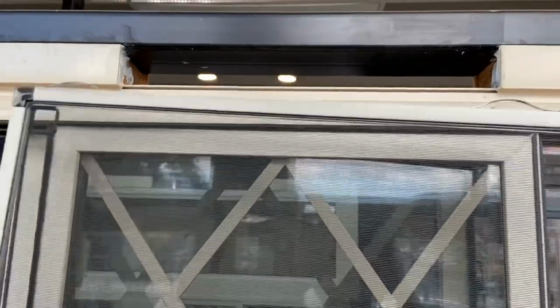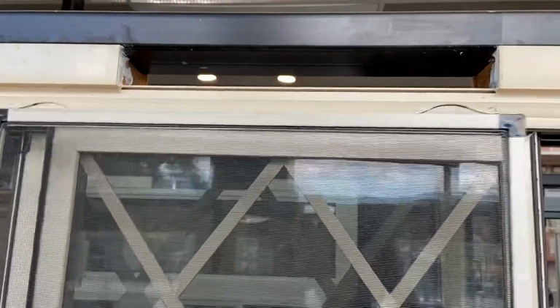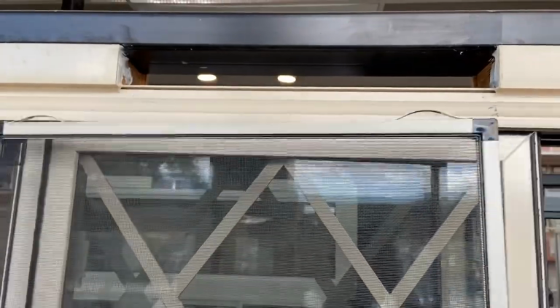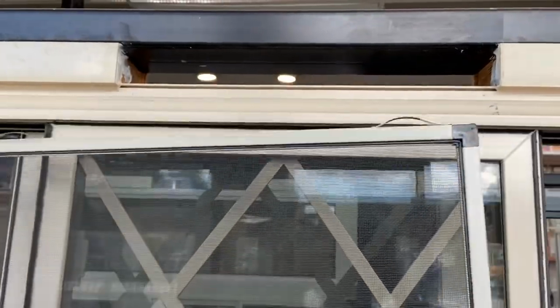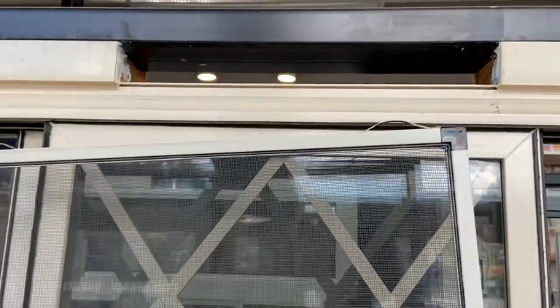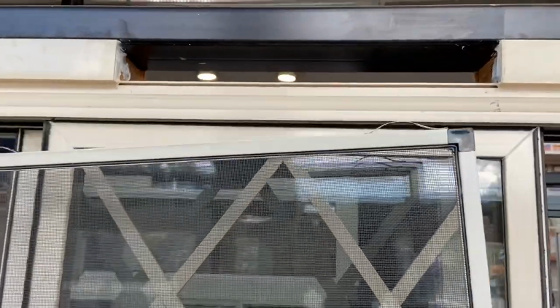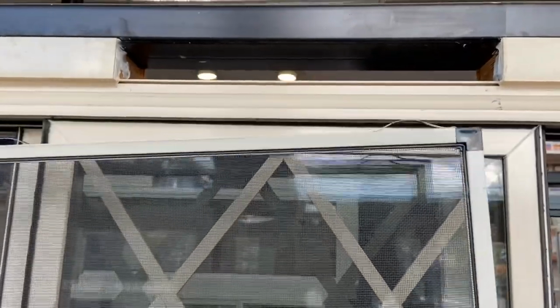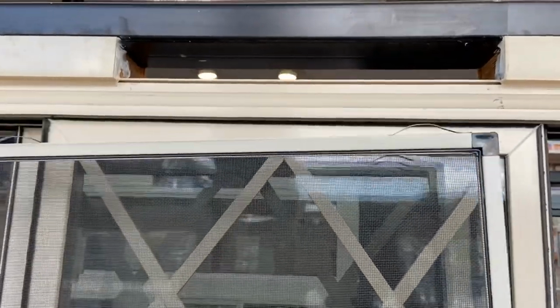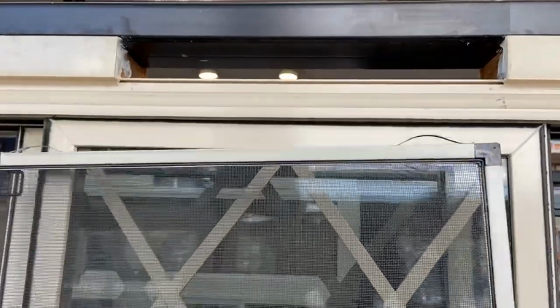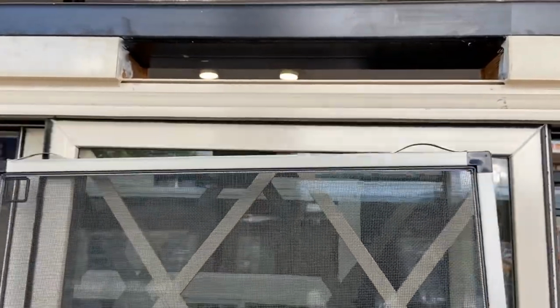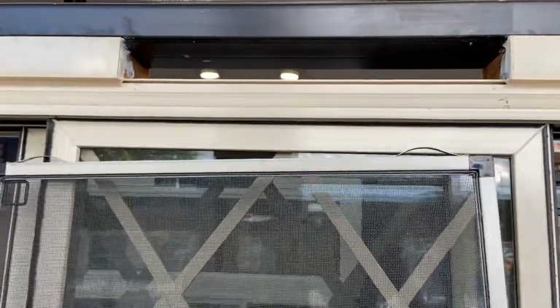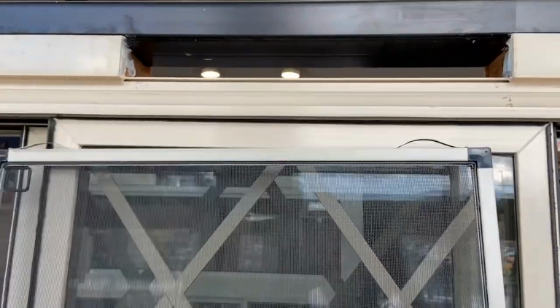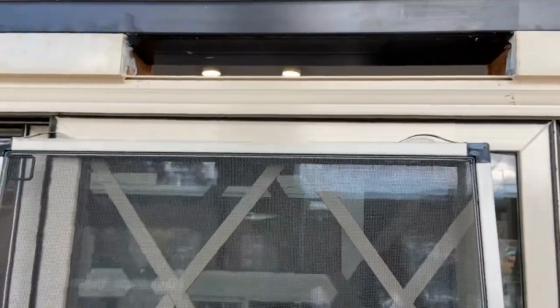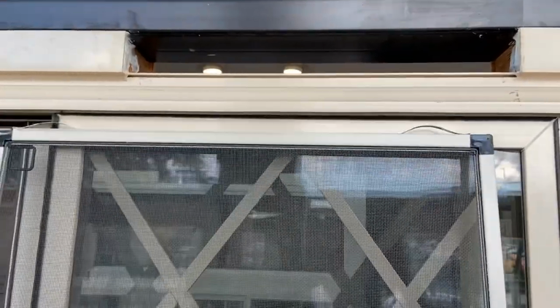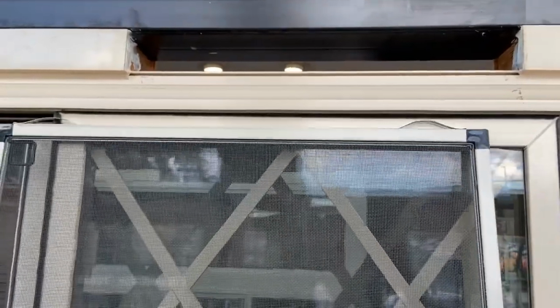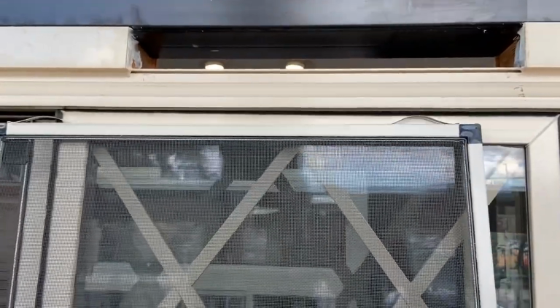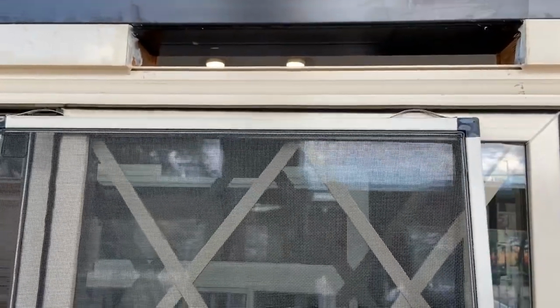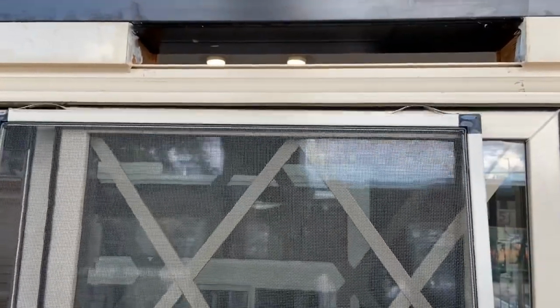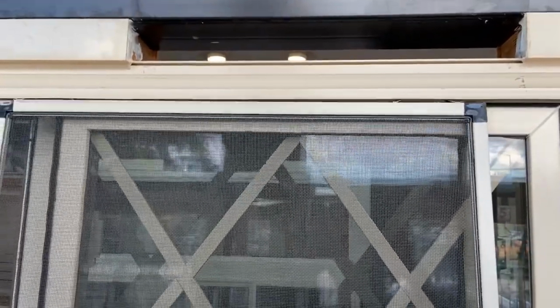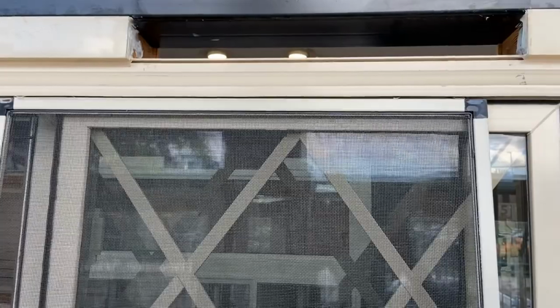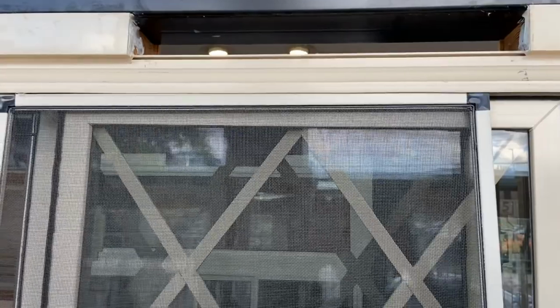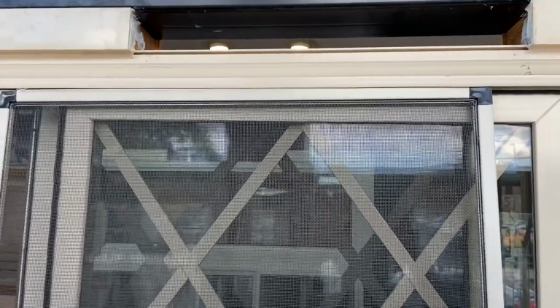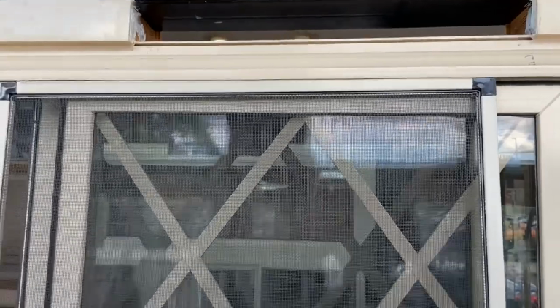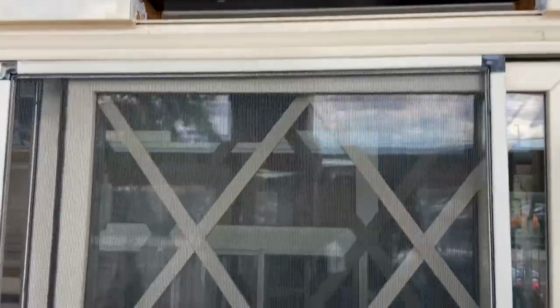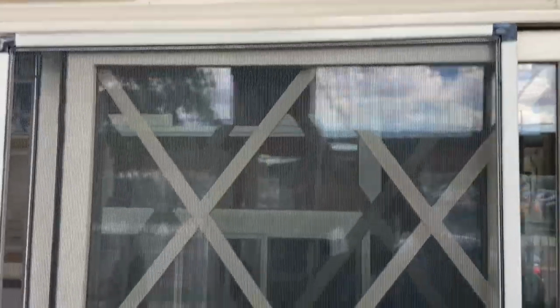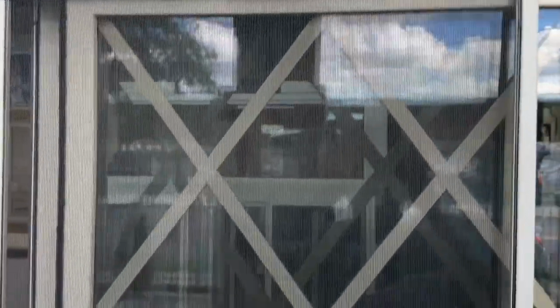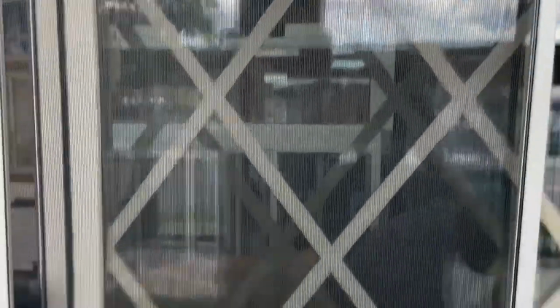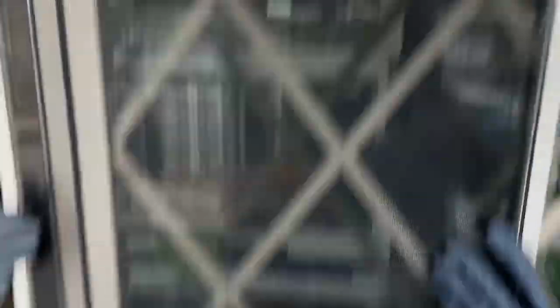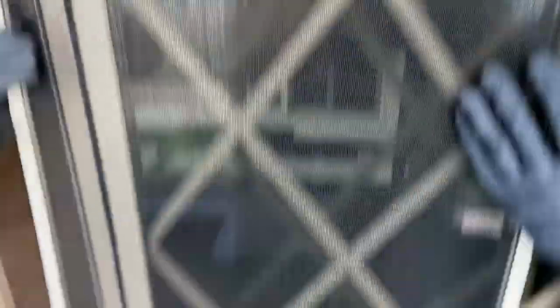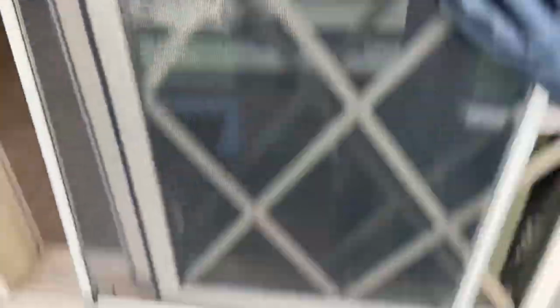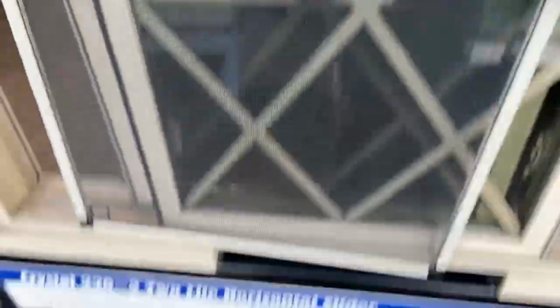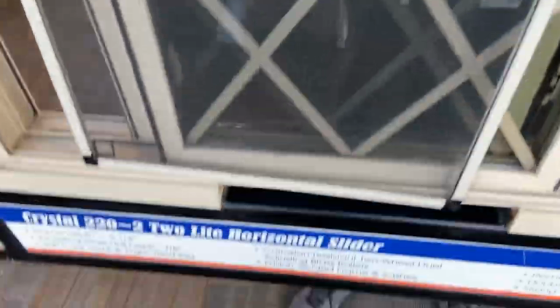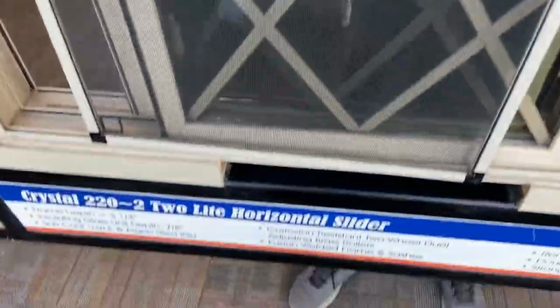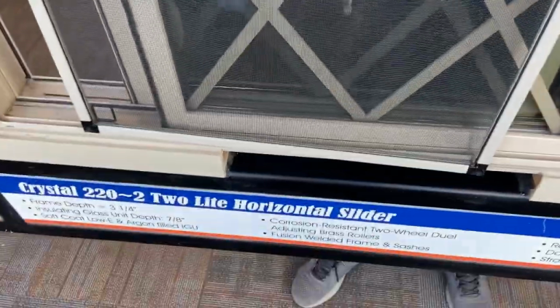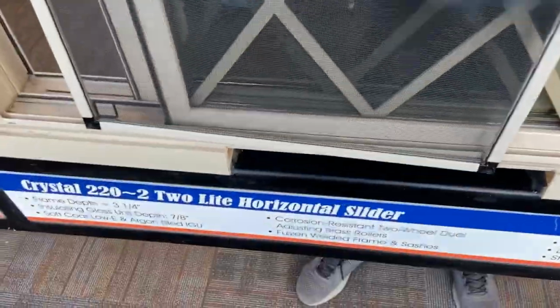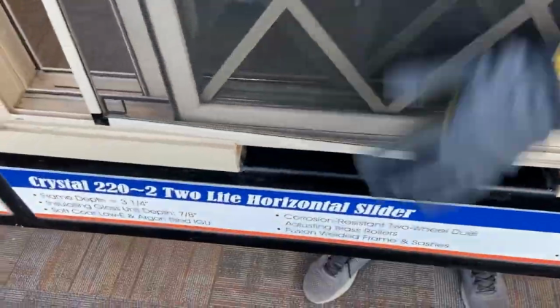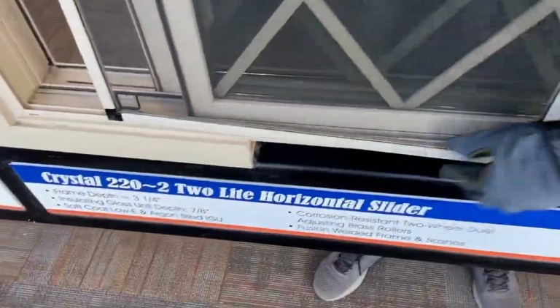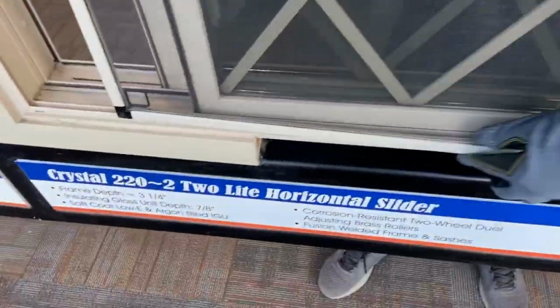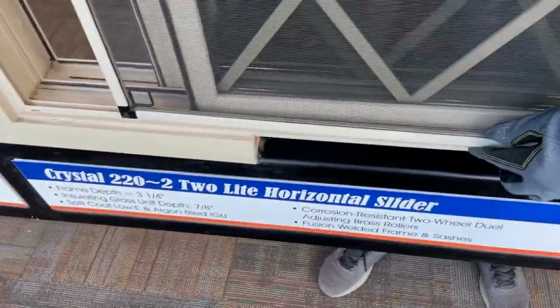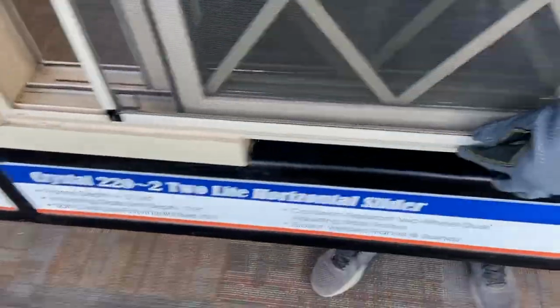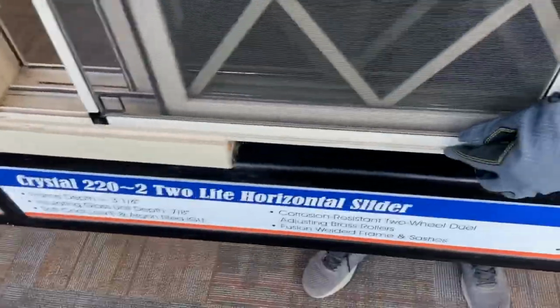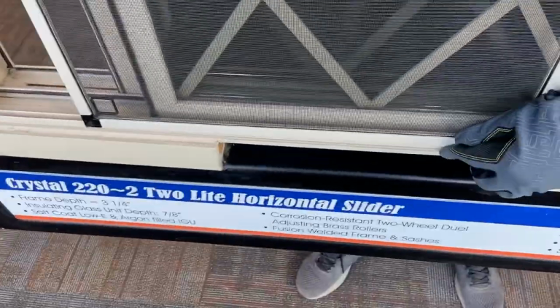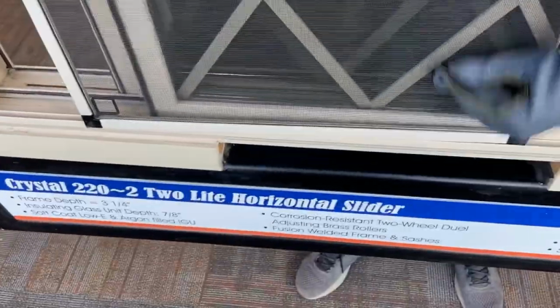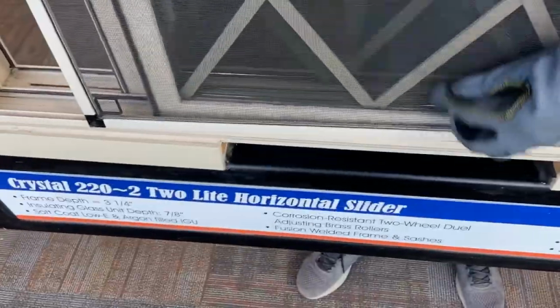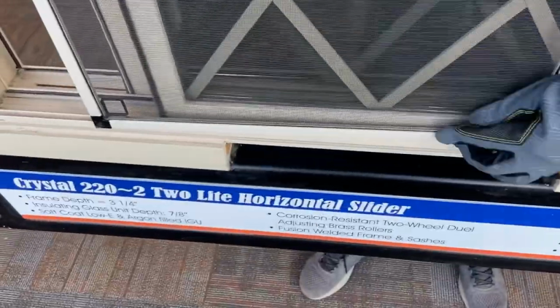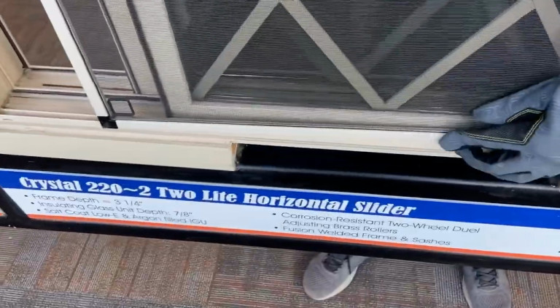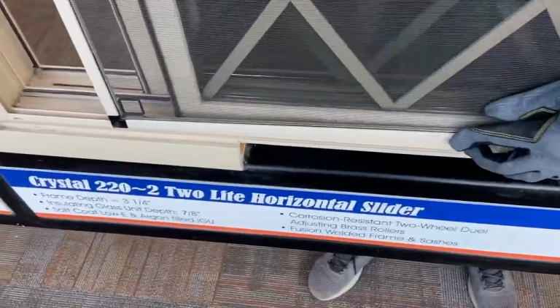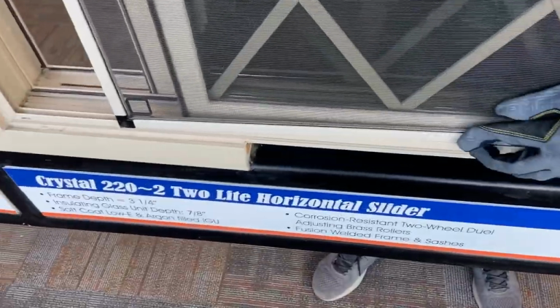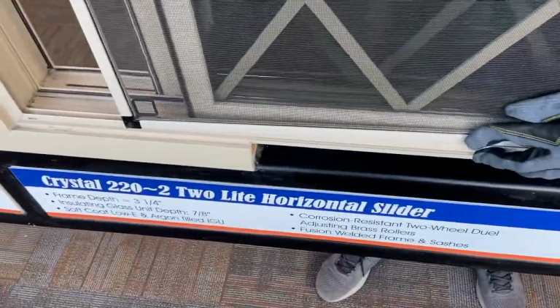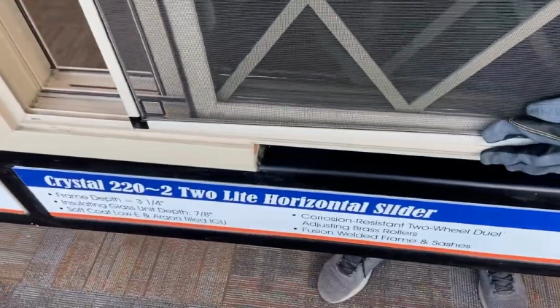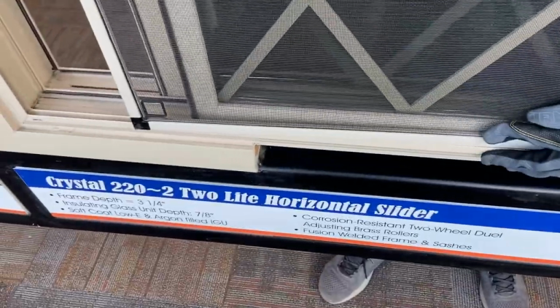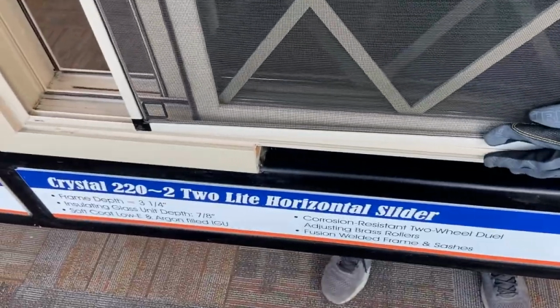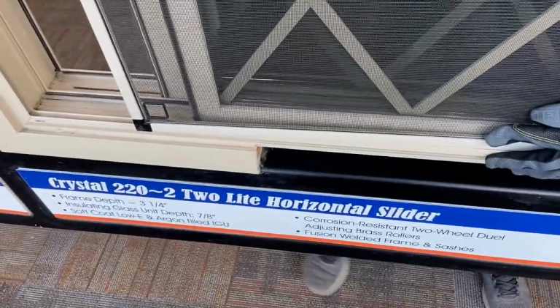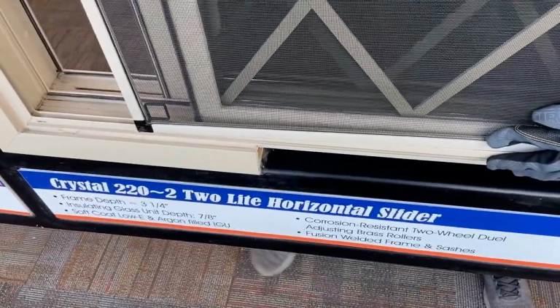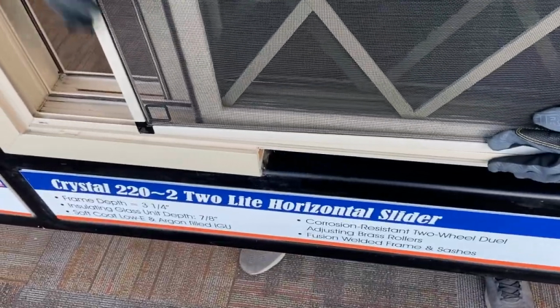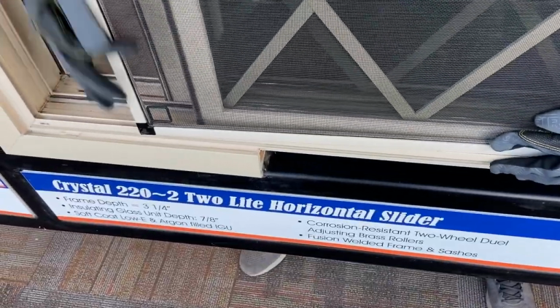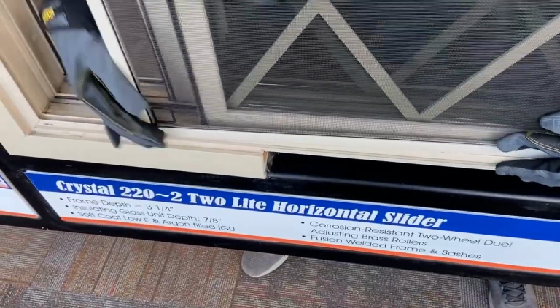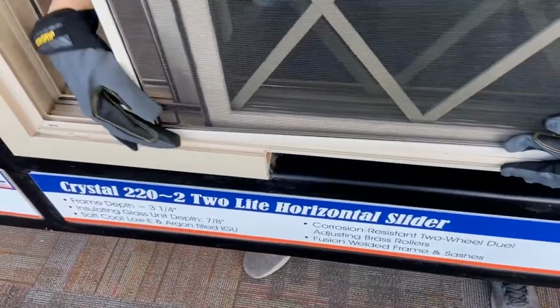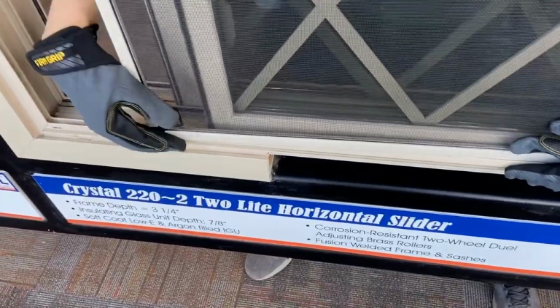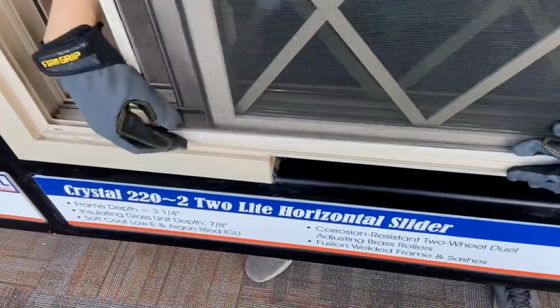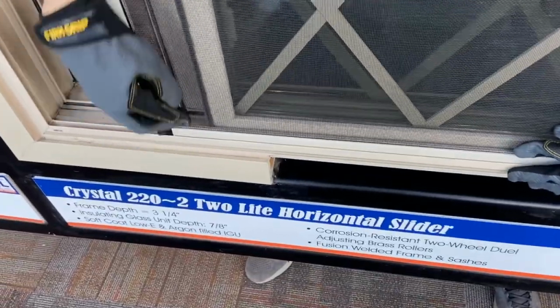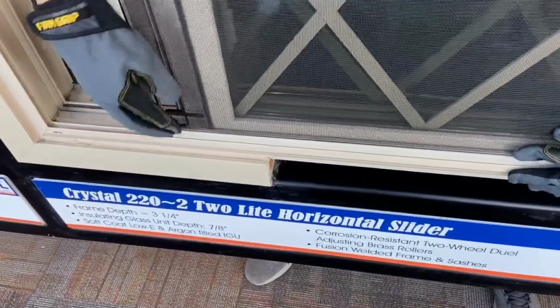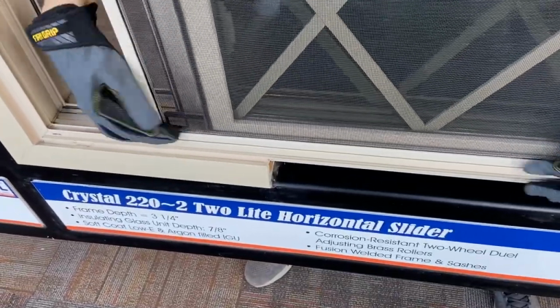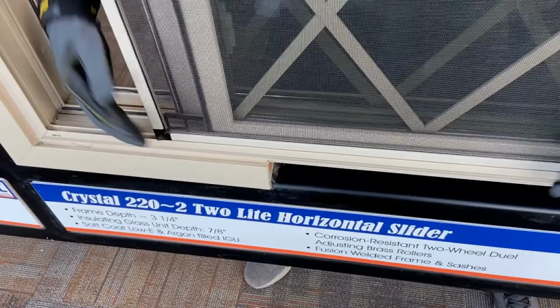To install the screen, insert the top of the screen back into the screen track. Then lift the bottom of the screen back up into the screen track.